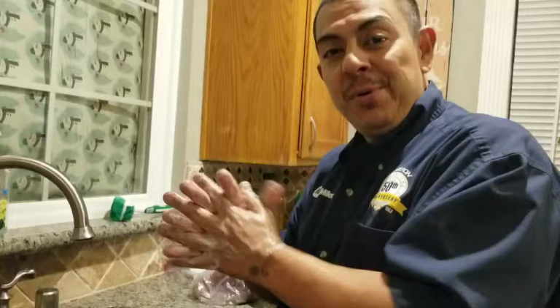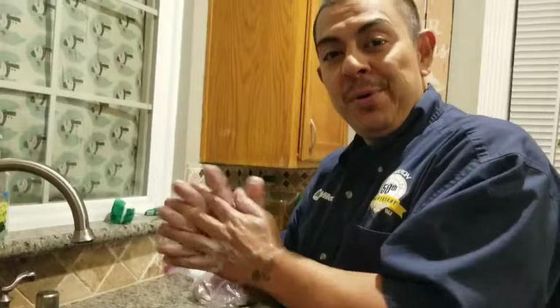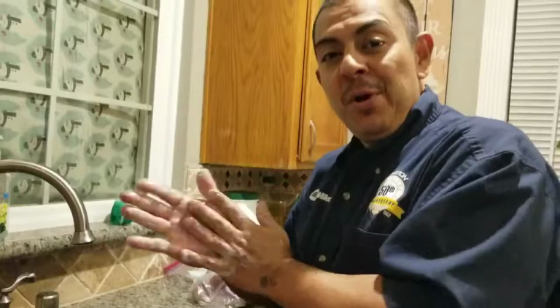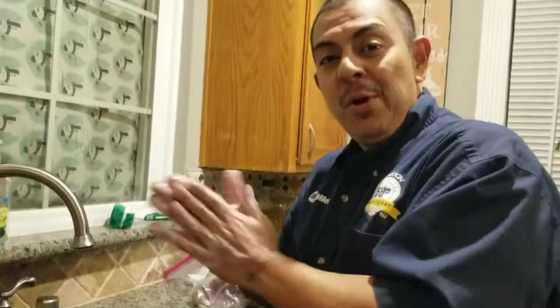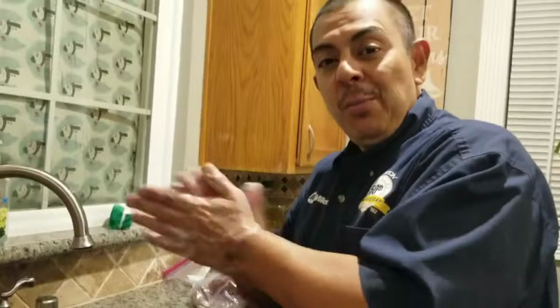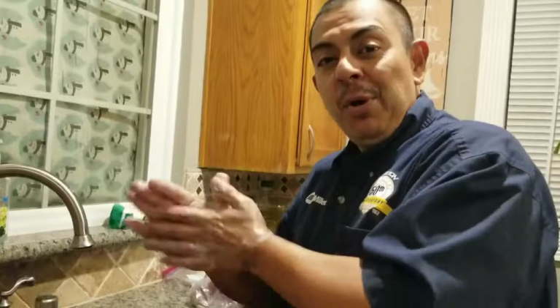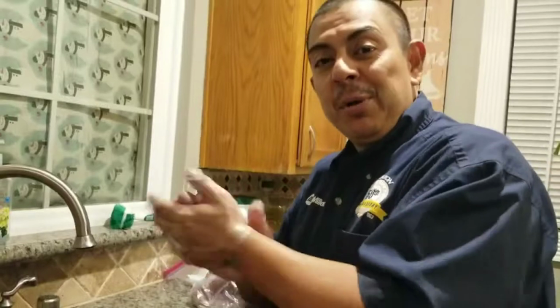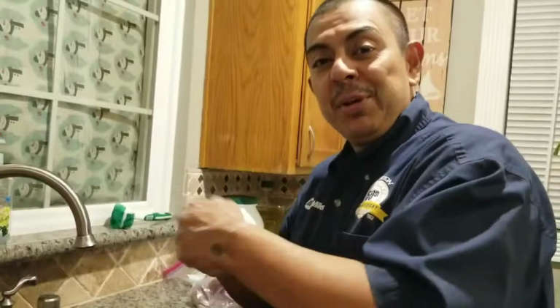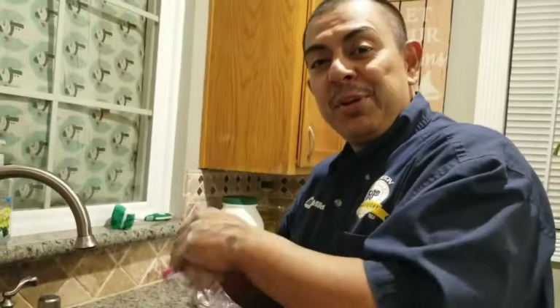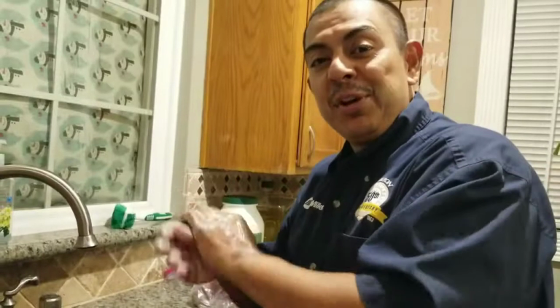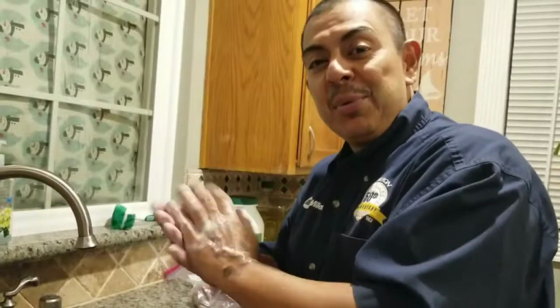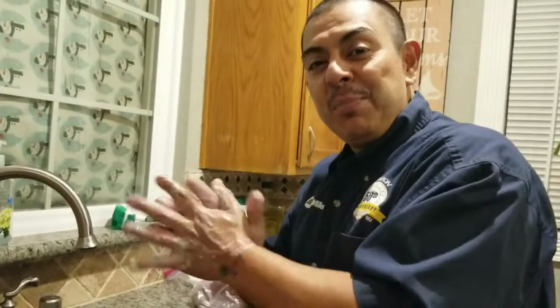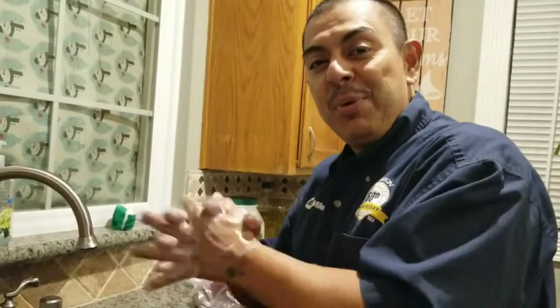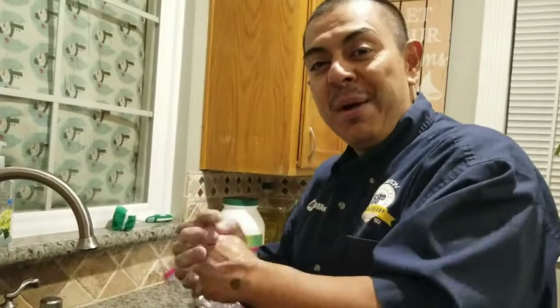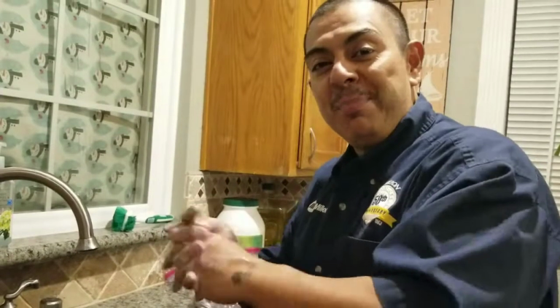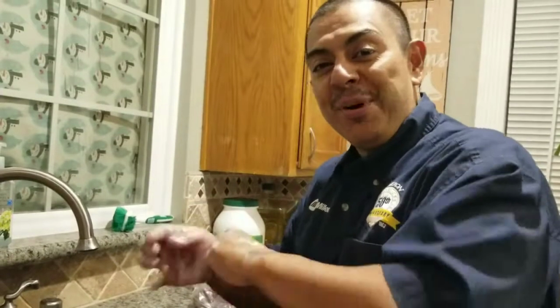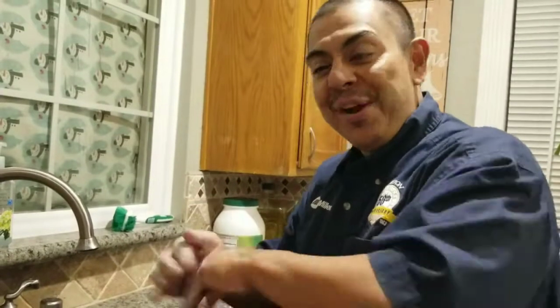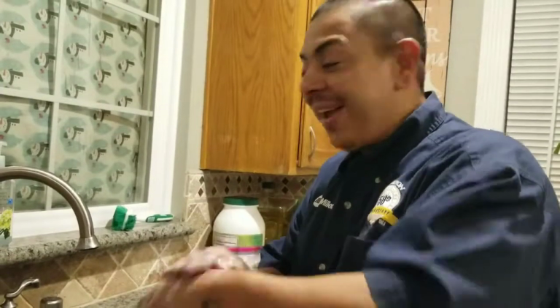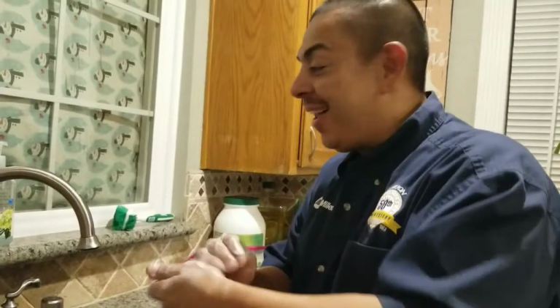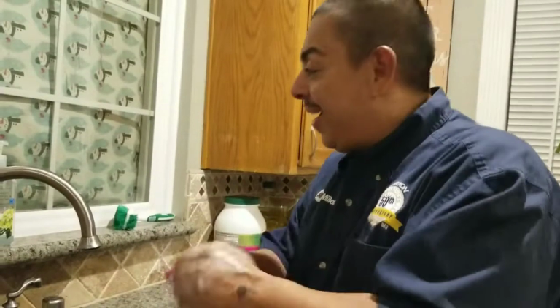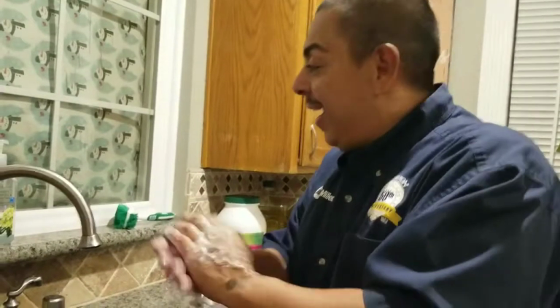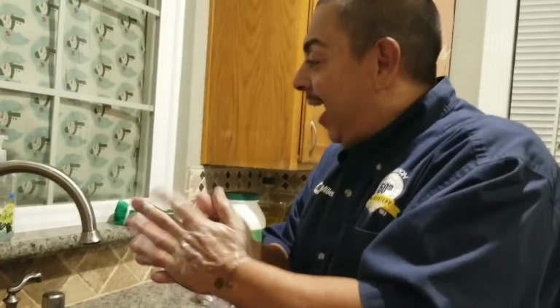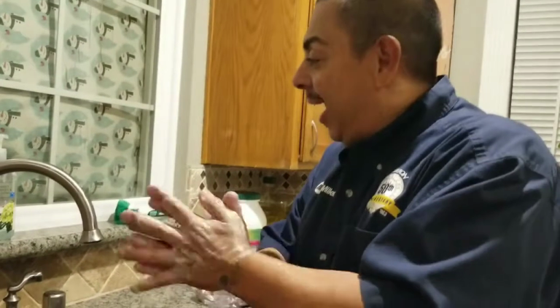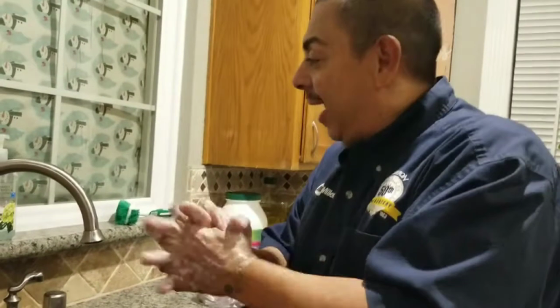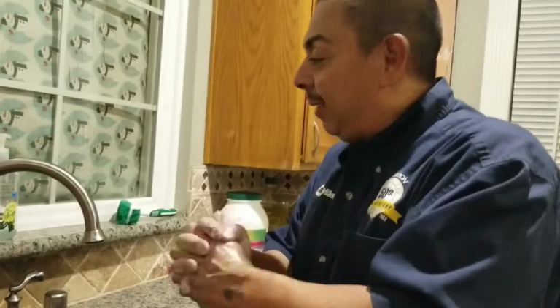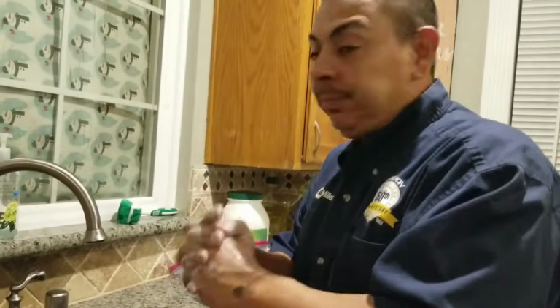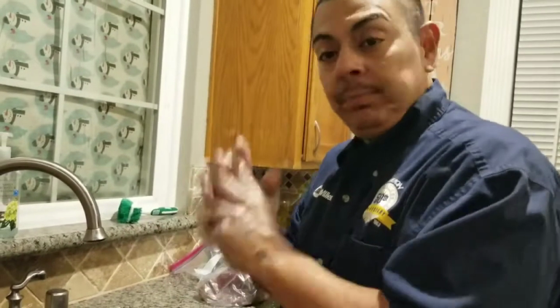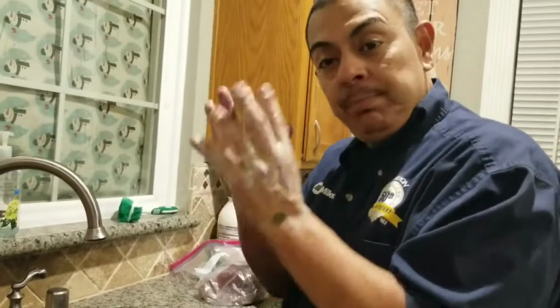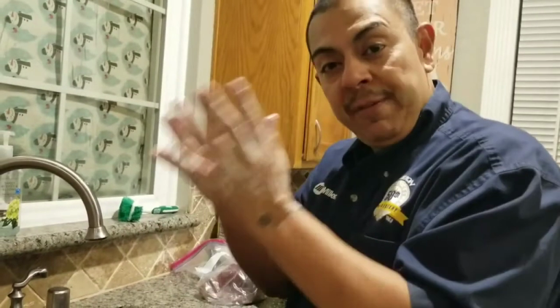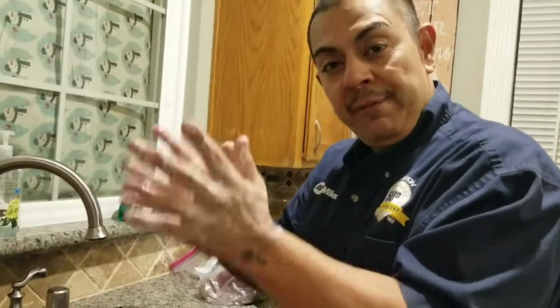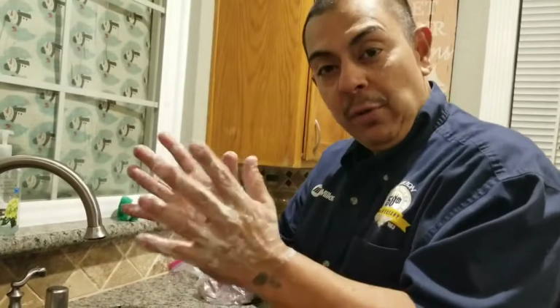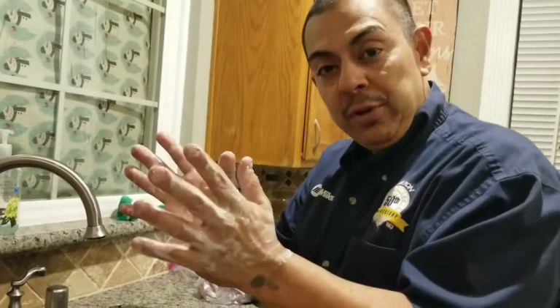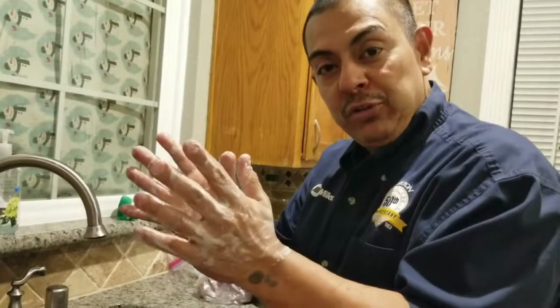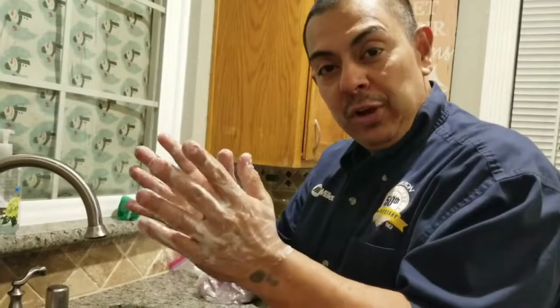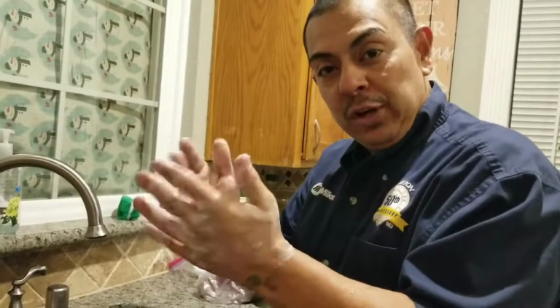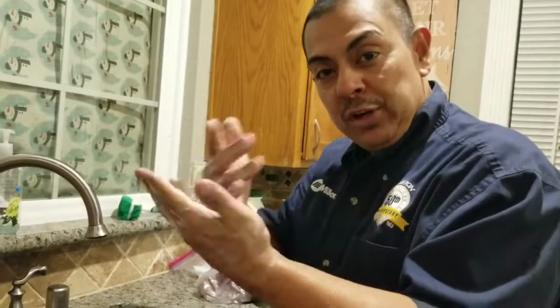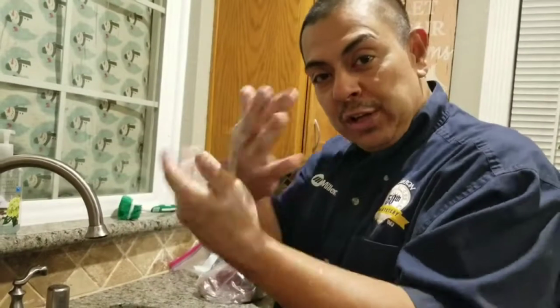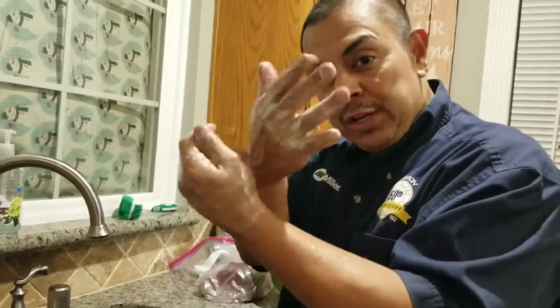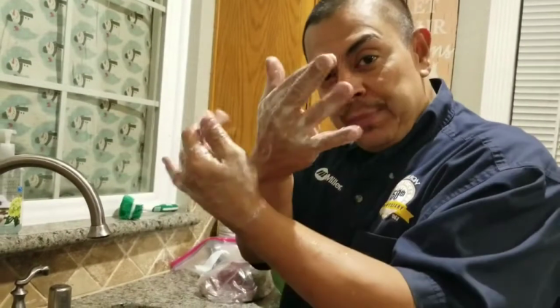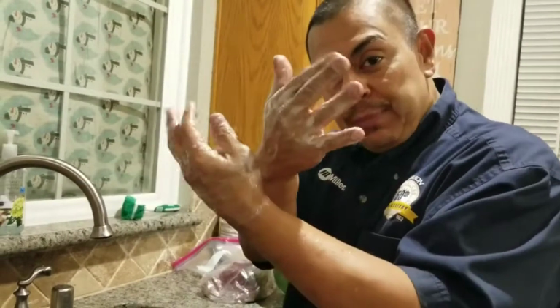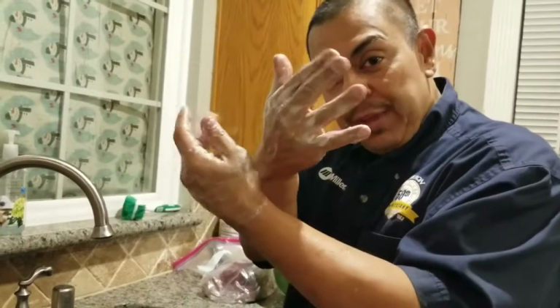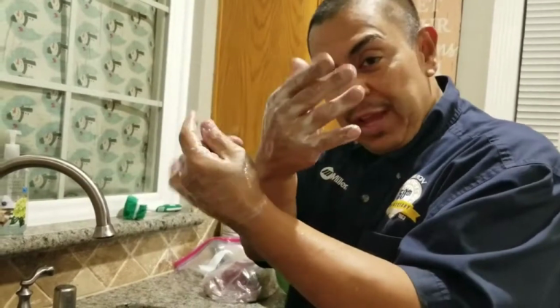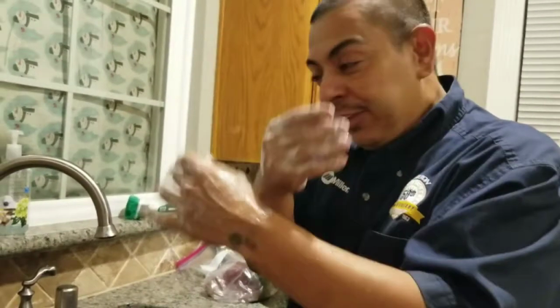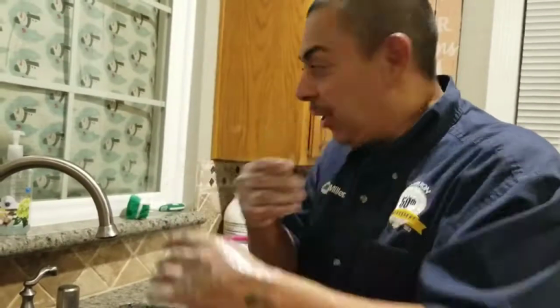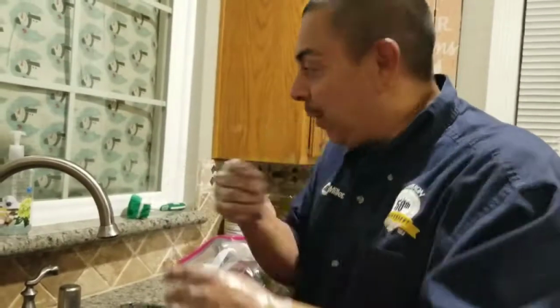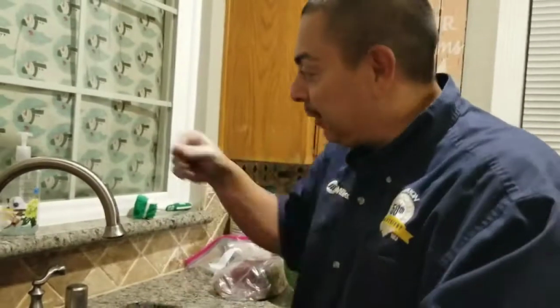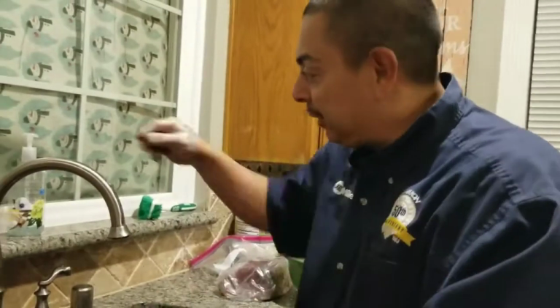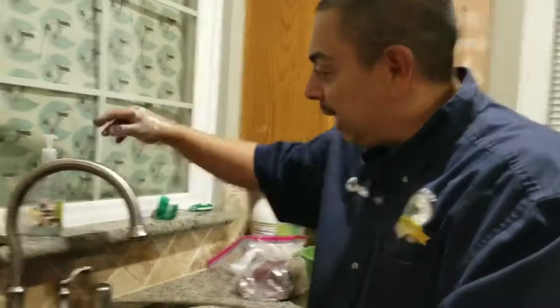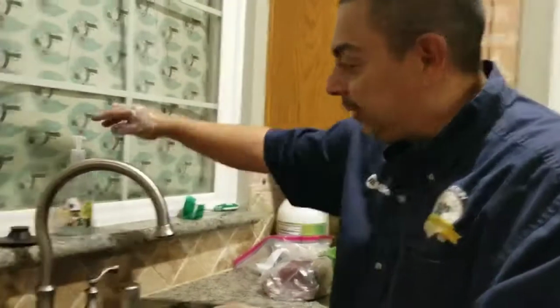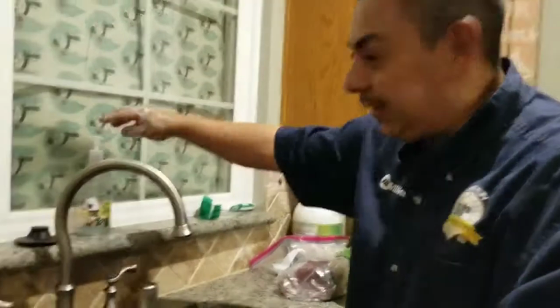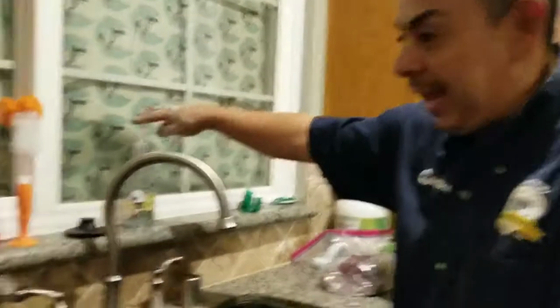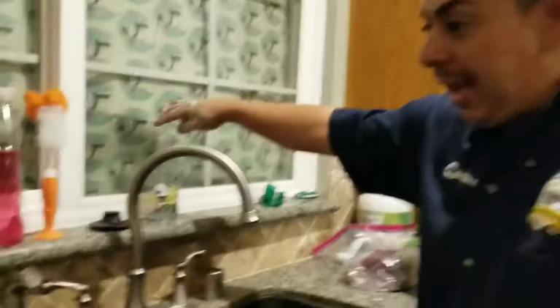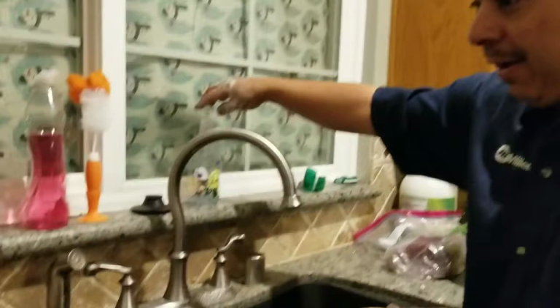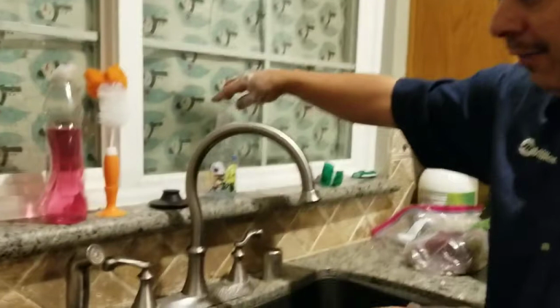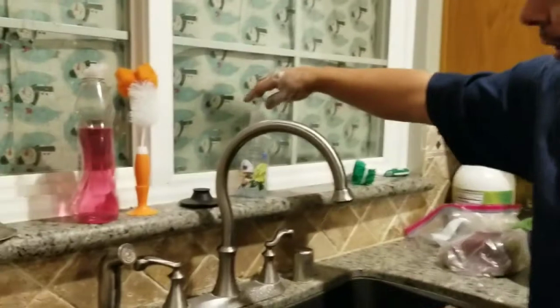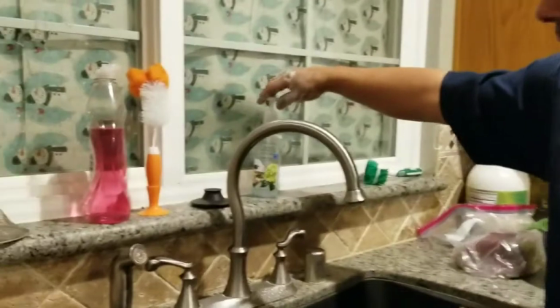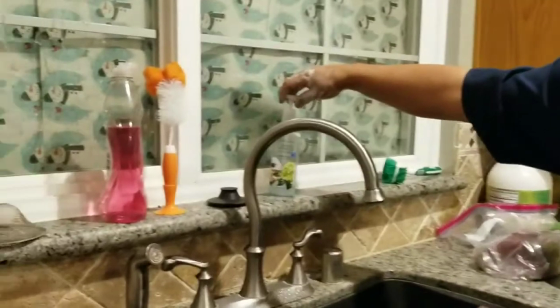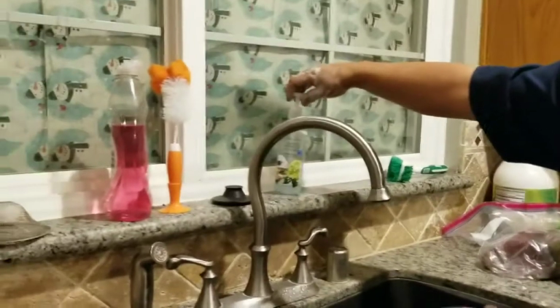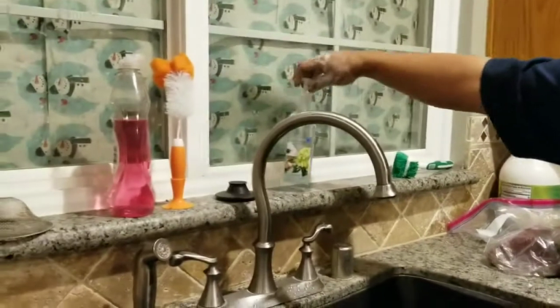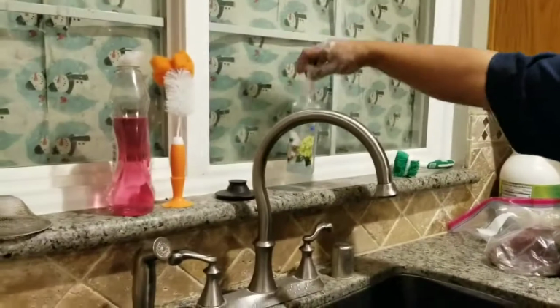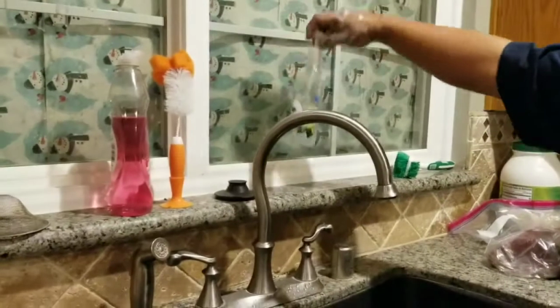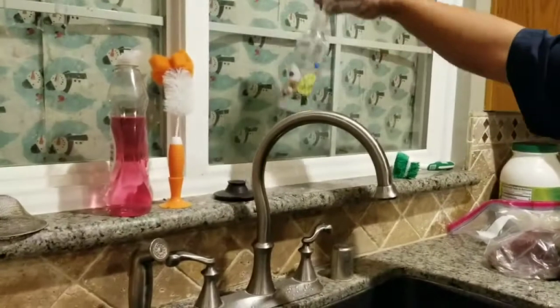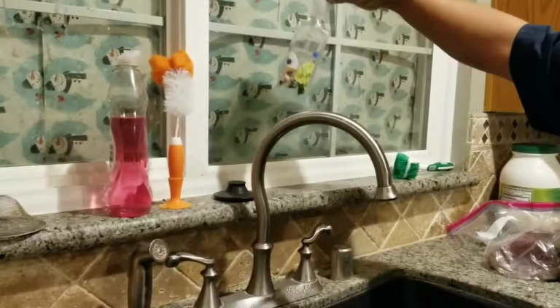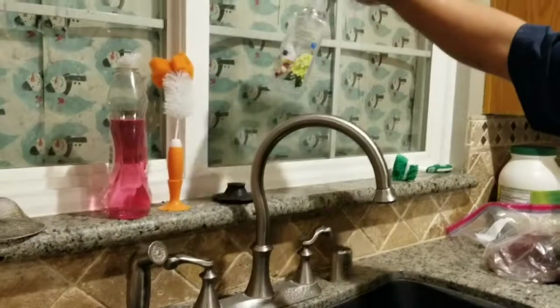Welcome to Cooking with Brown Boy. Before you start cooking, it's always nice to have sanitary hands.